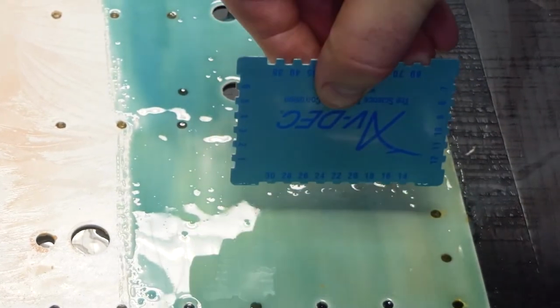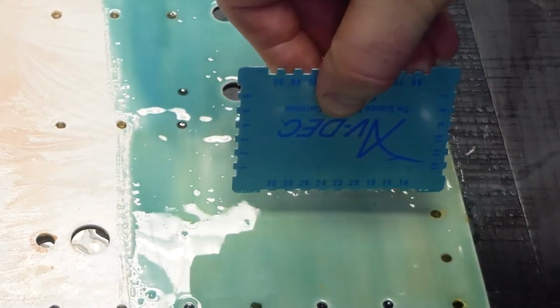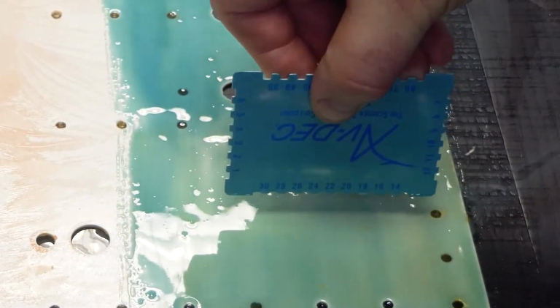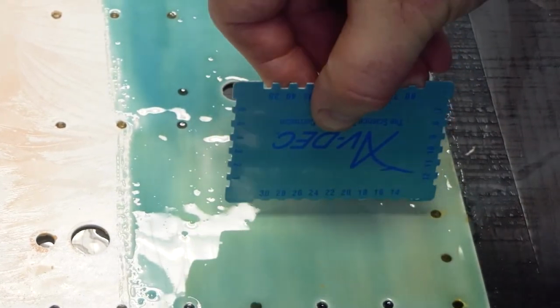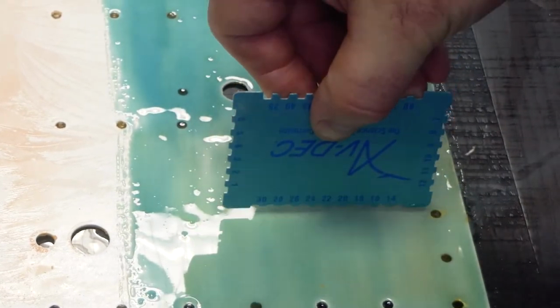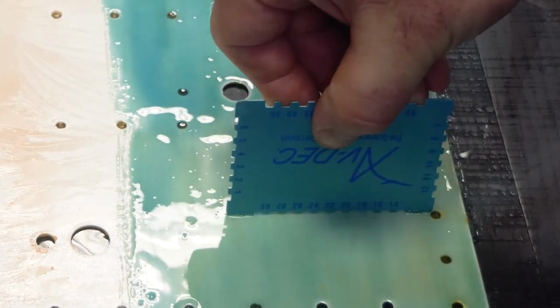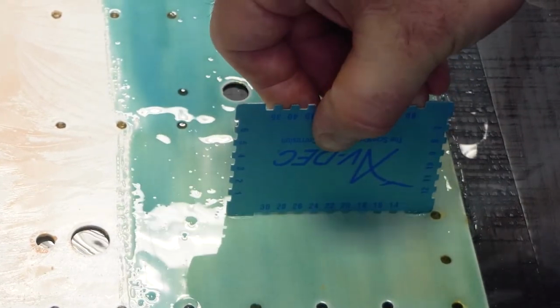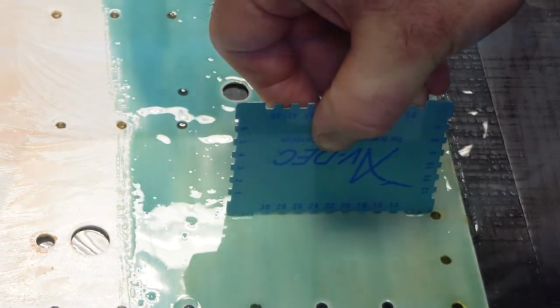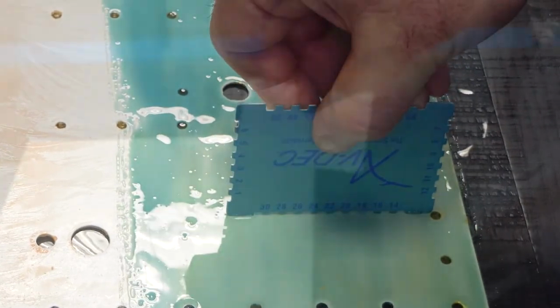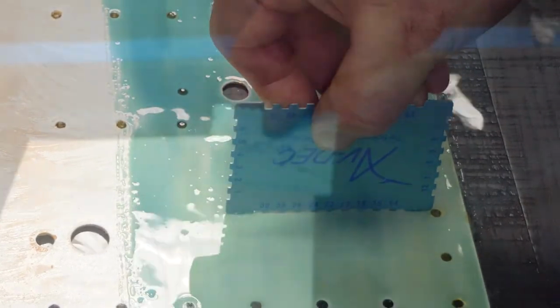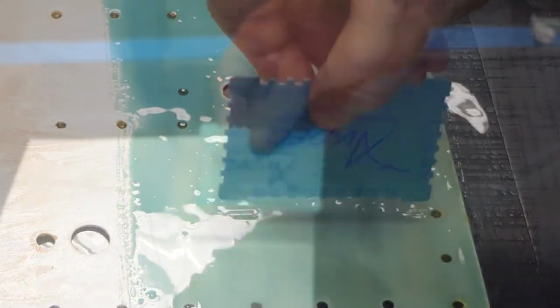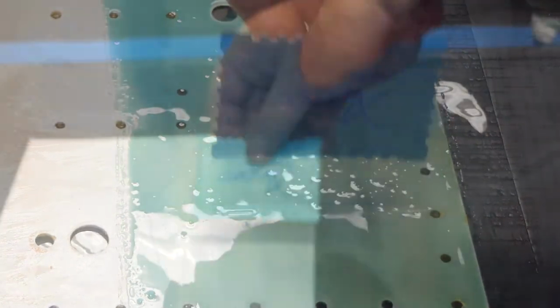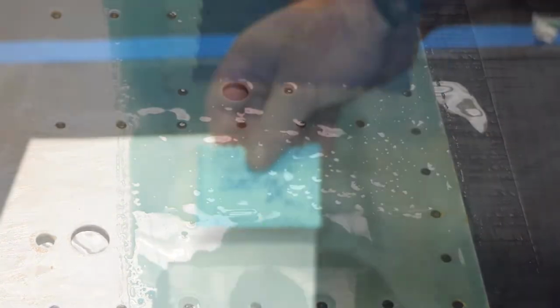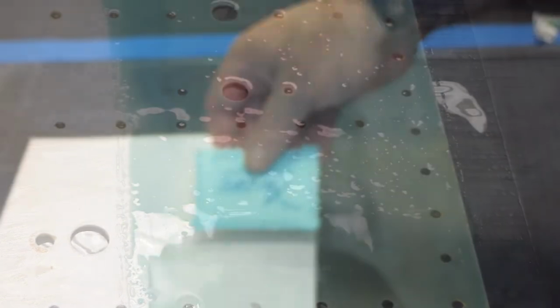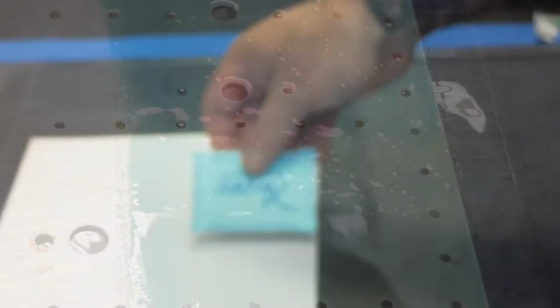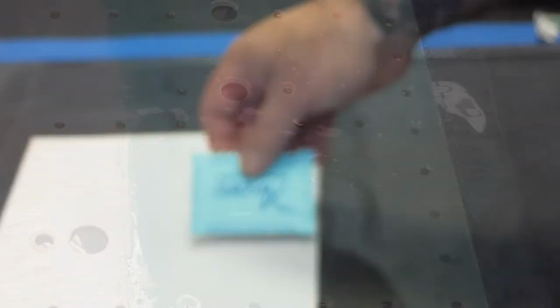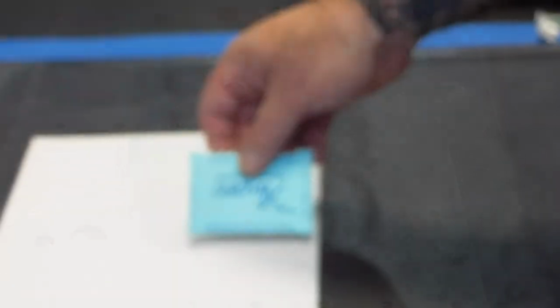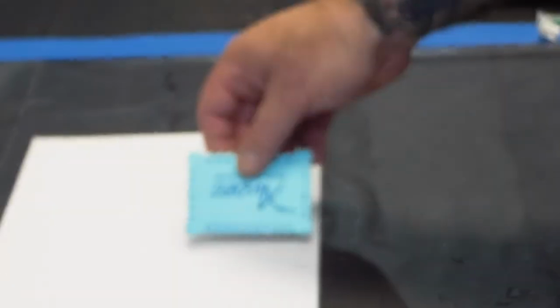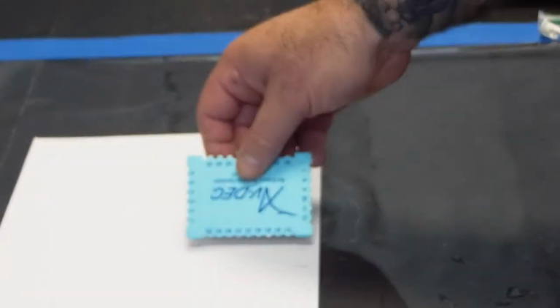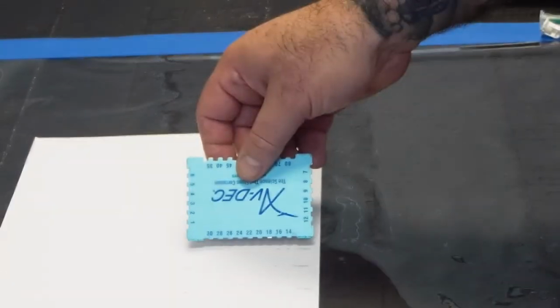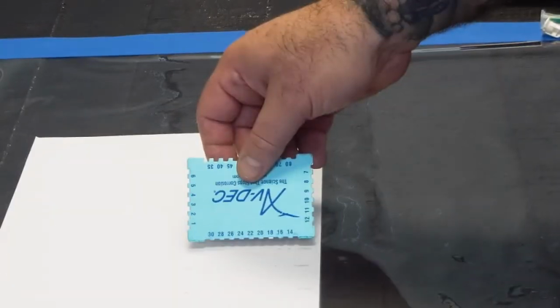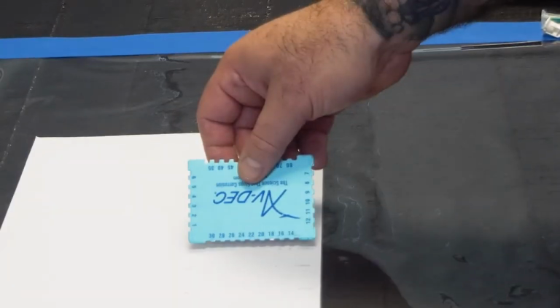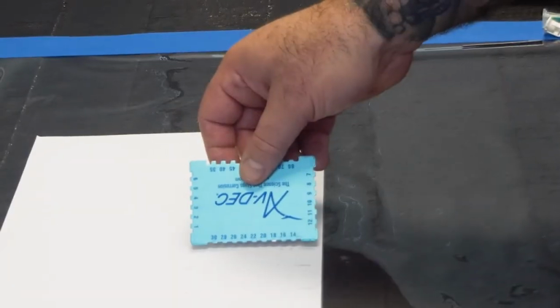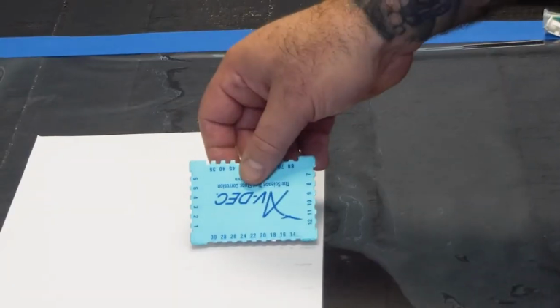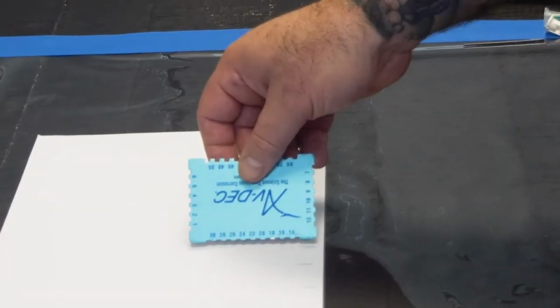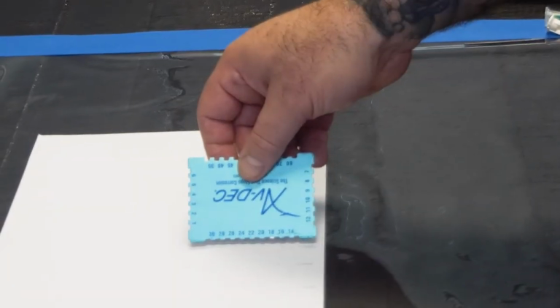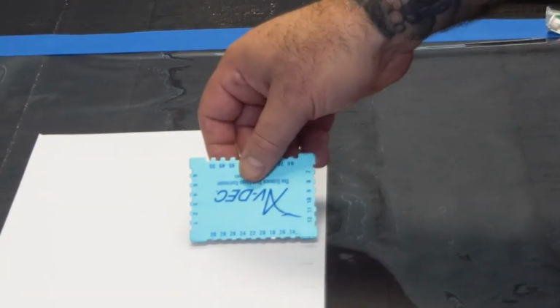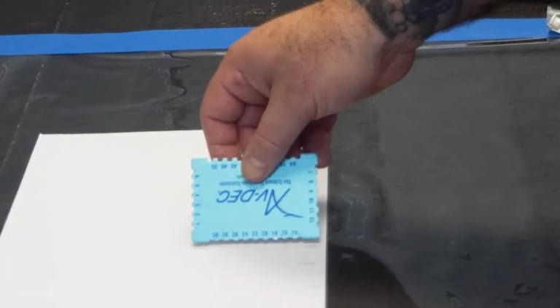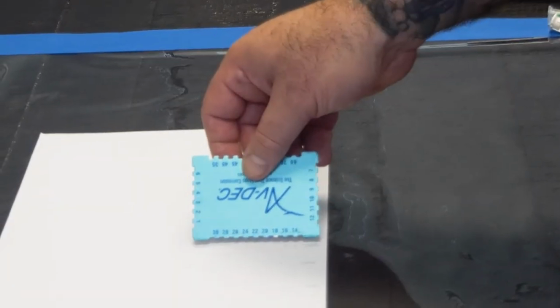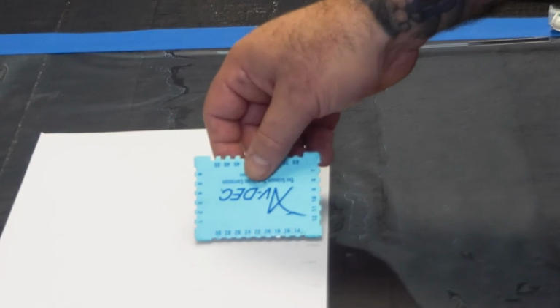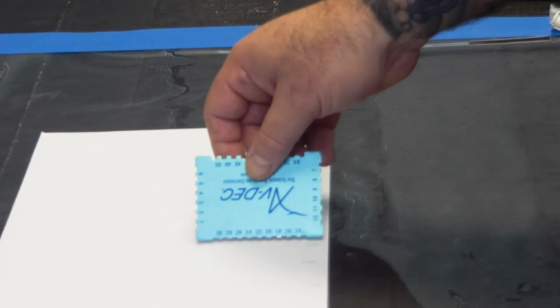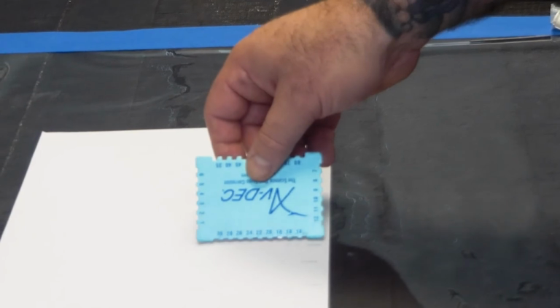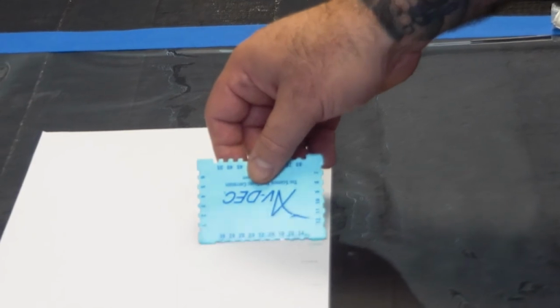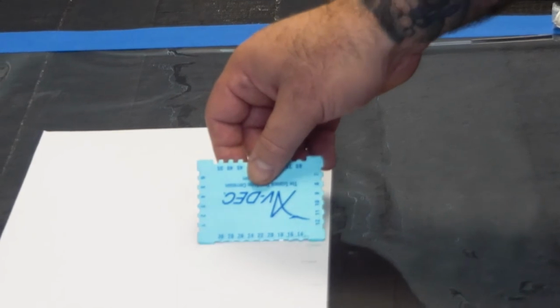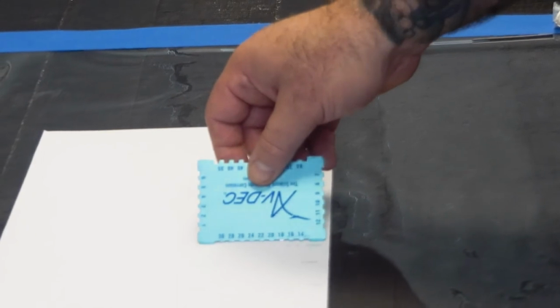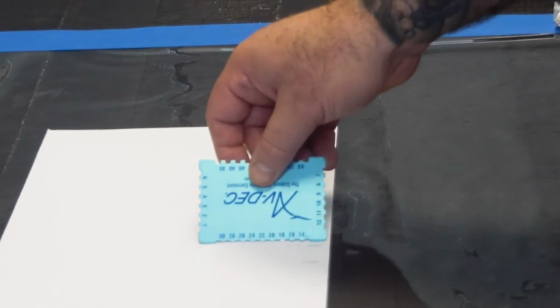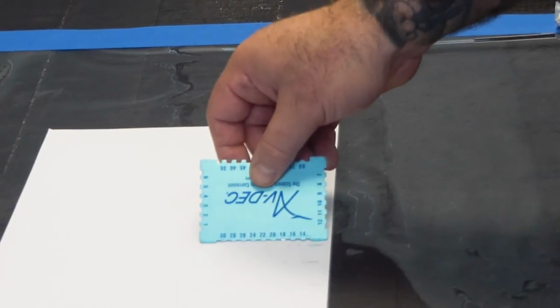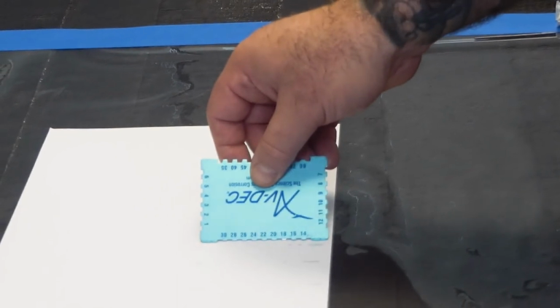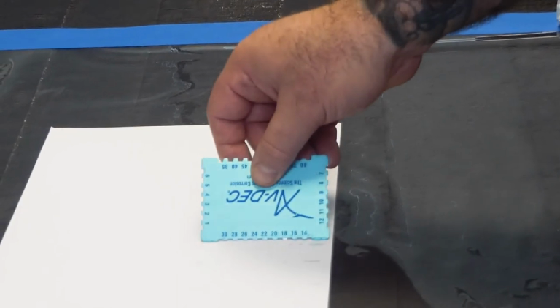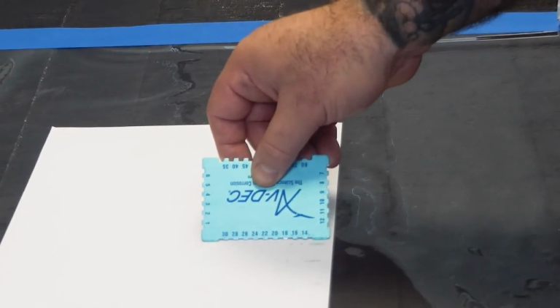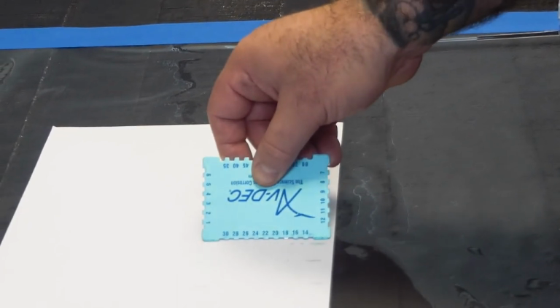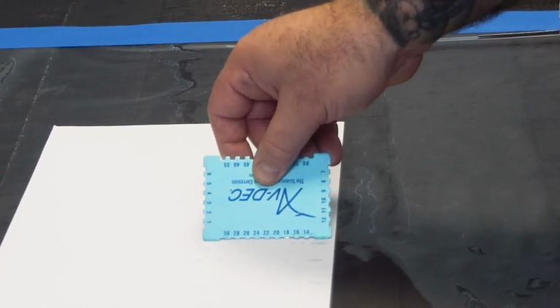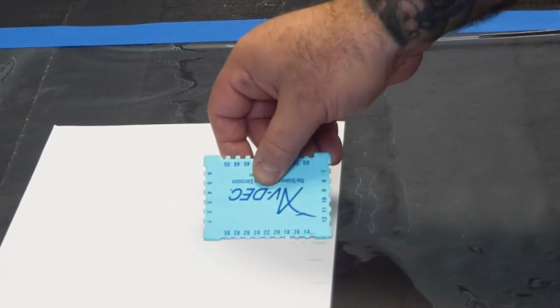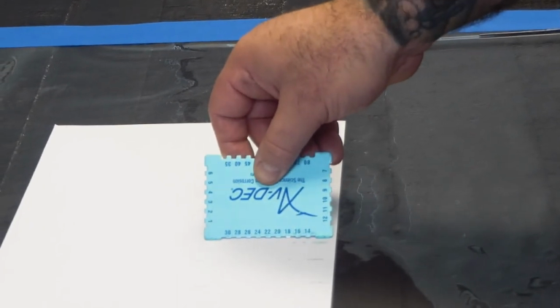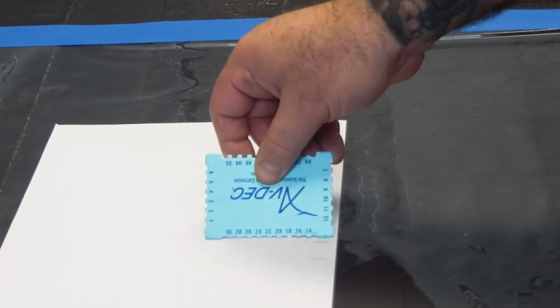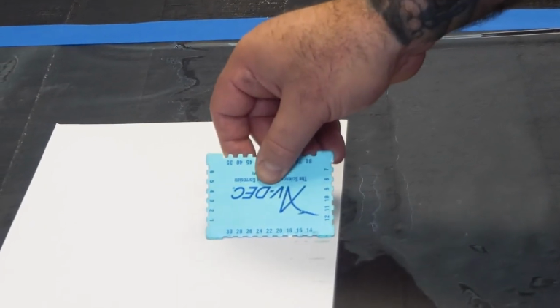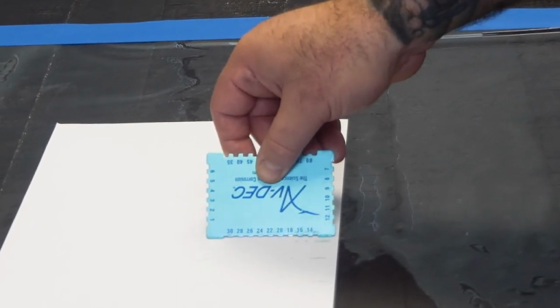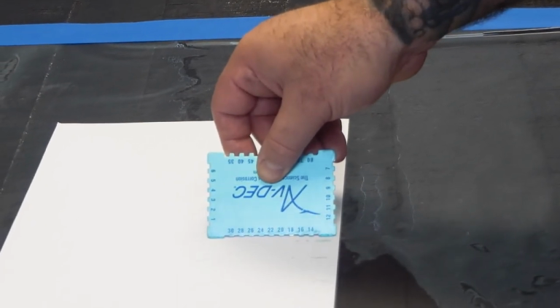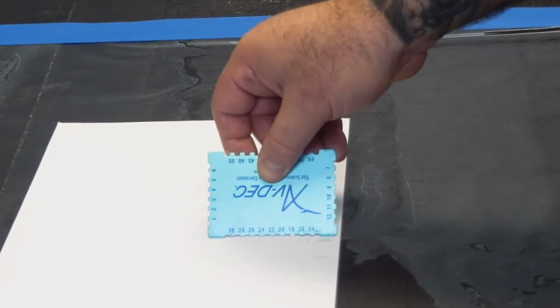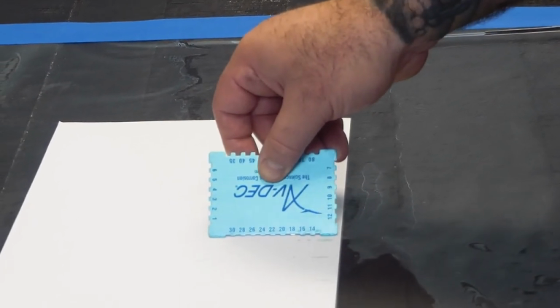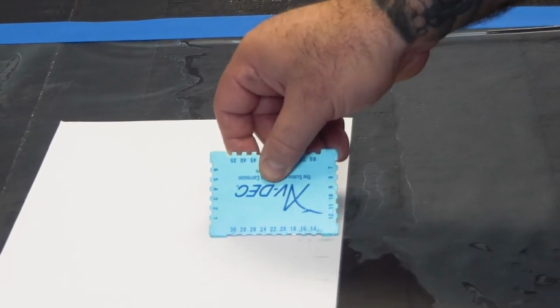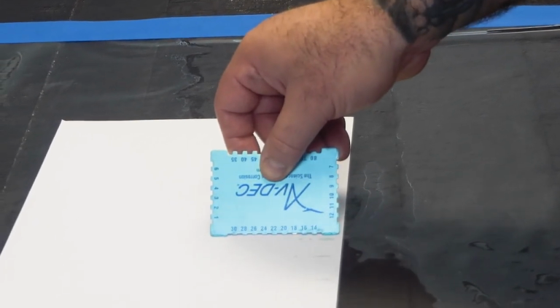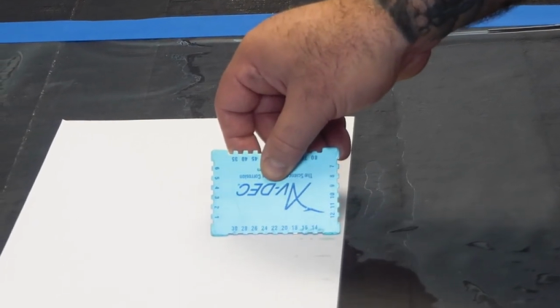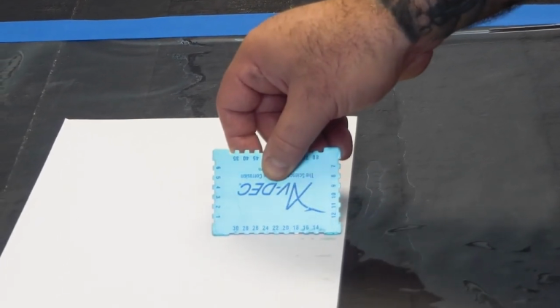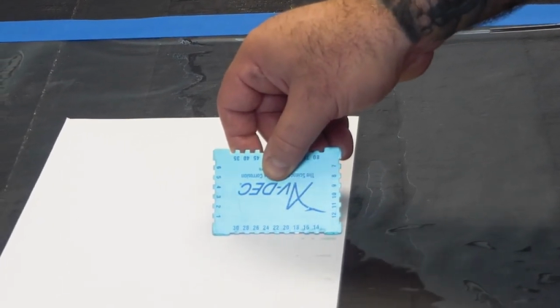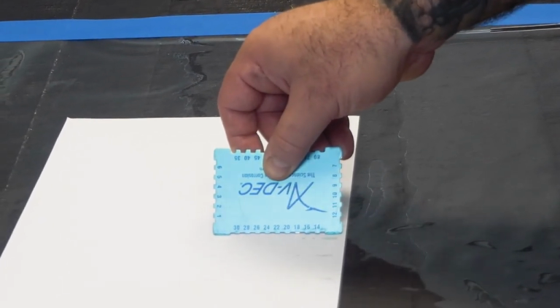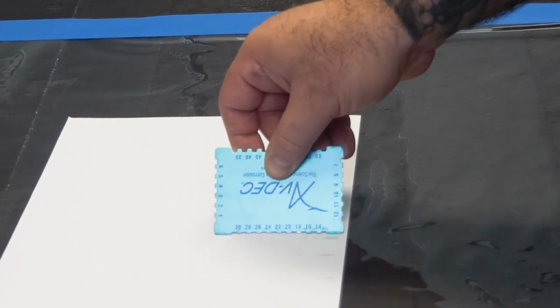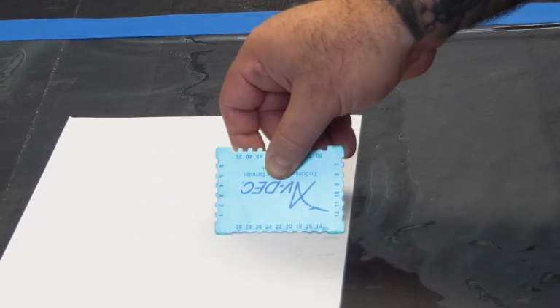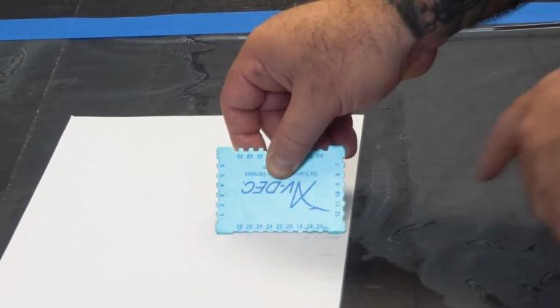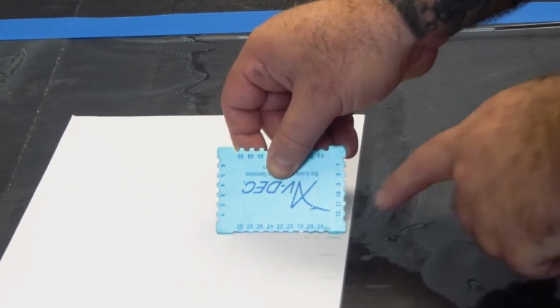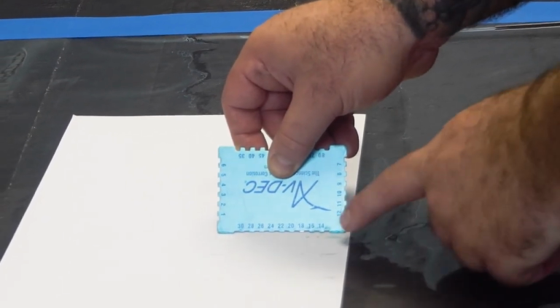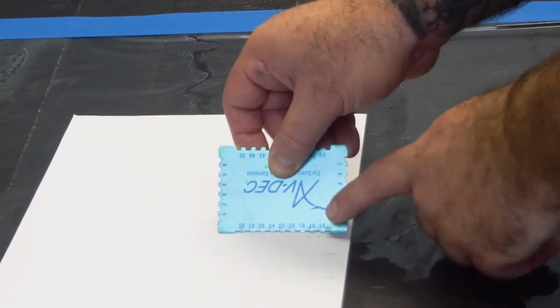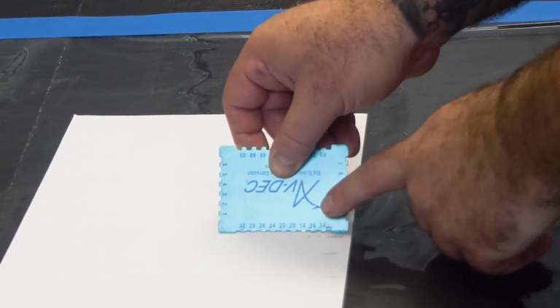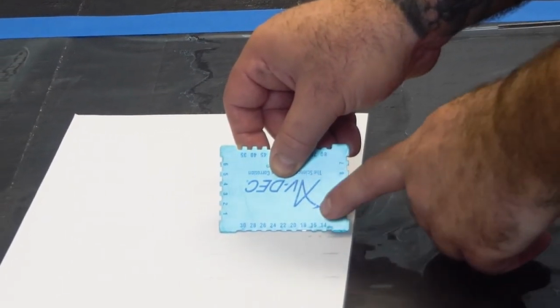Periodically check the thickness of the product you are applying with a wet or film gauge to ensure you are staying within the tolerance called out on your work card.